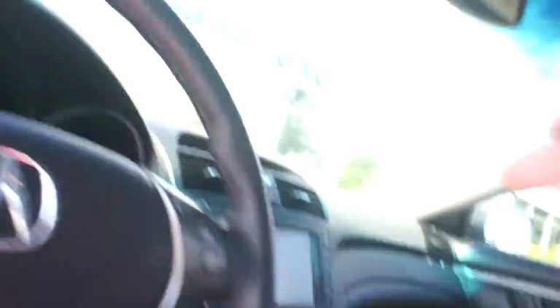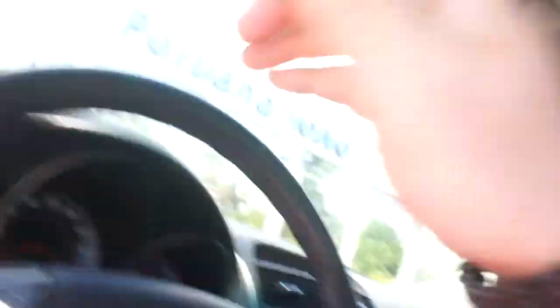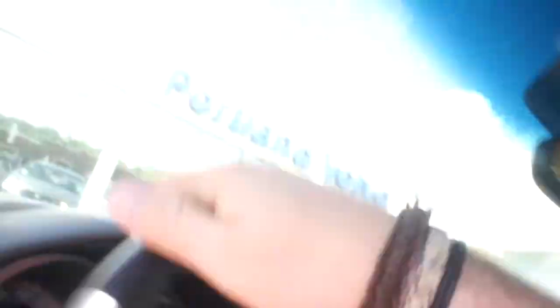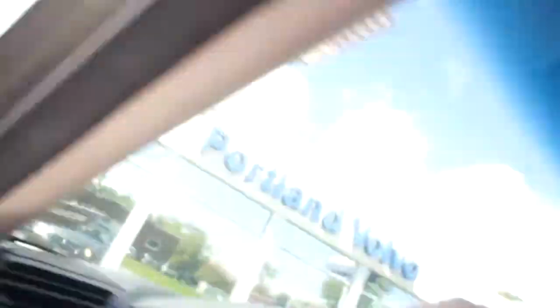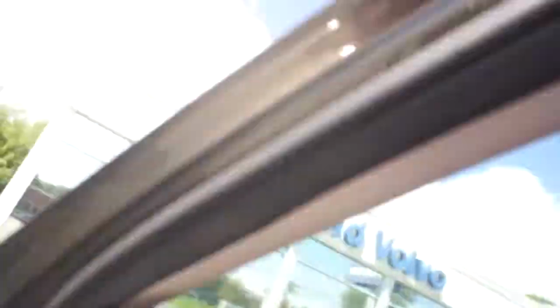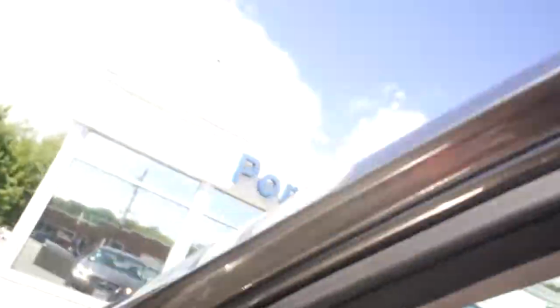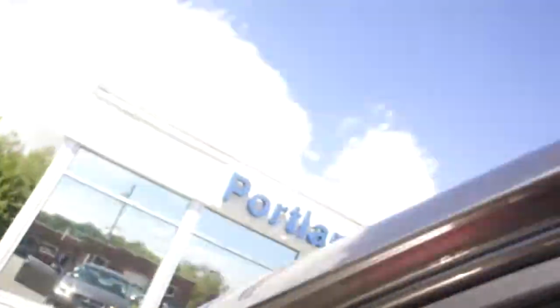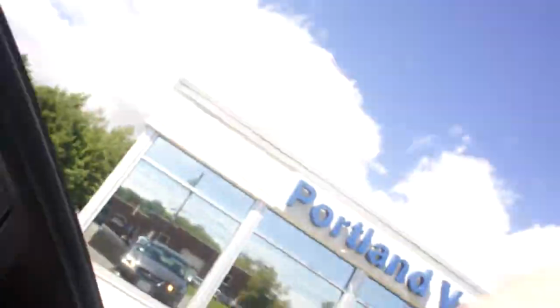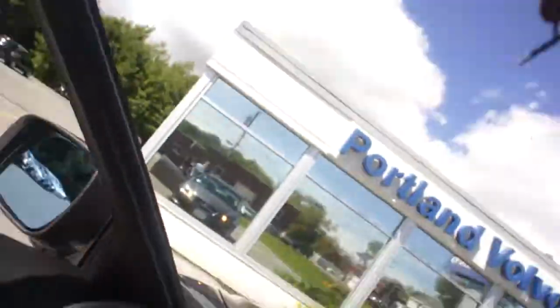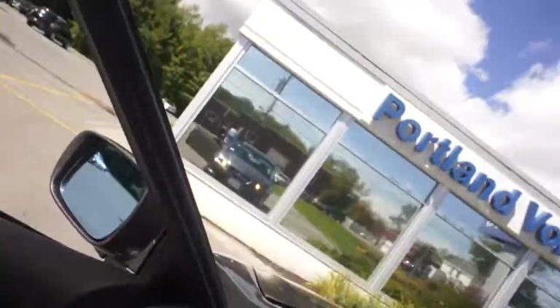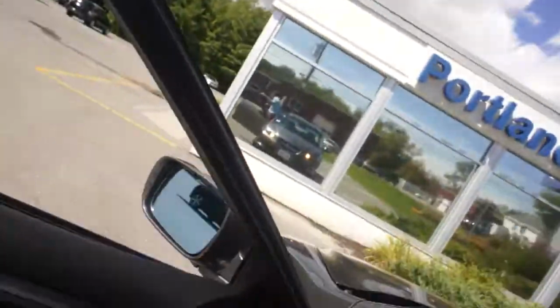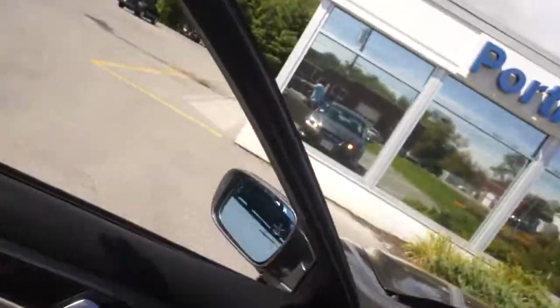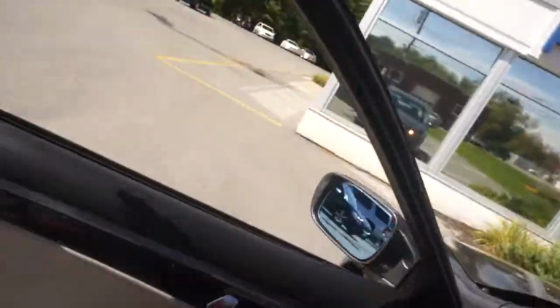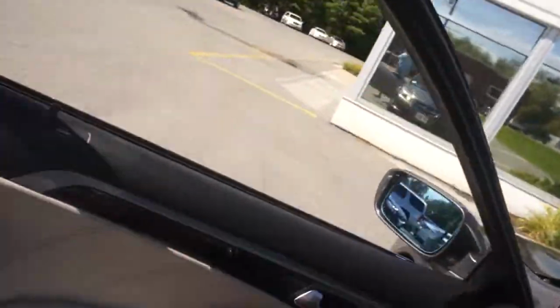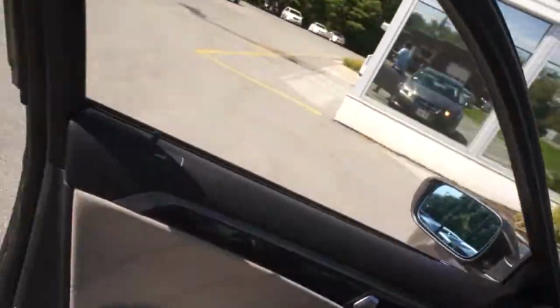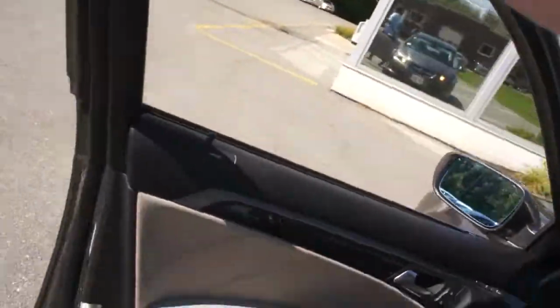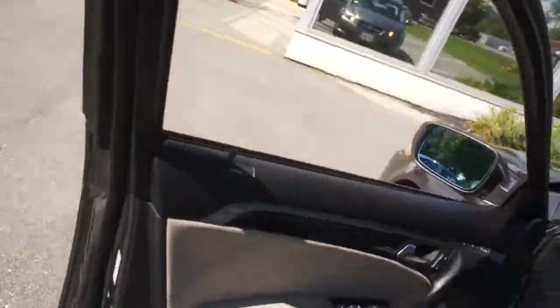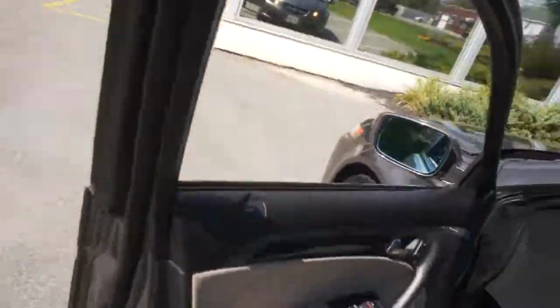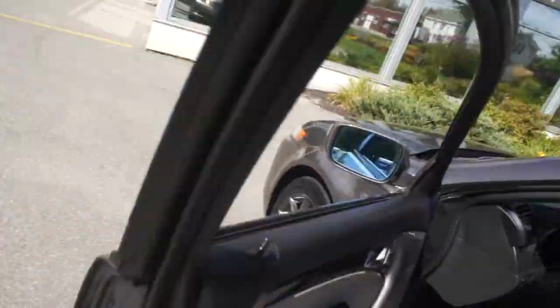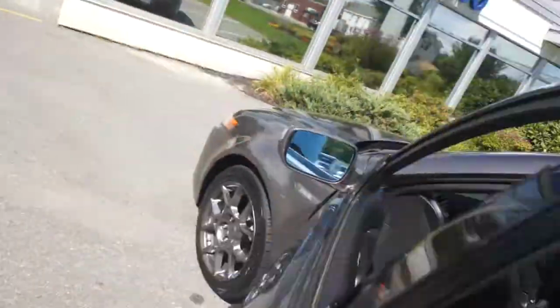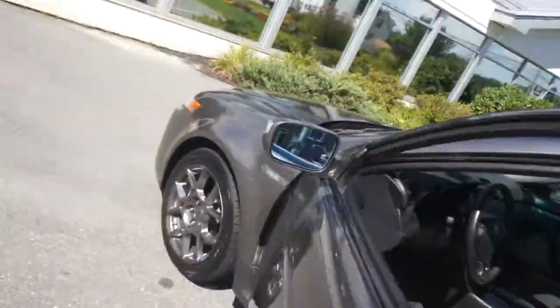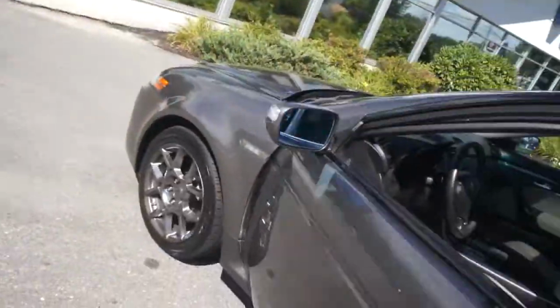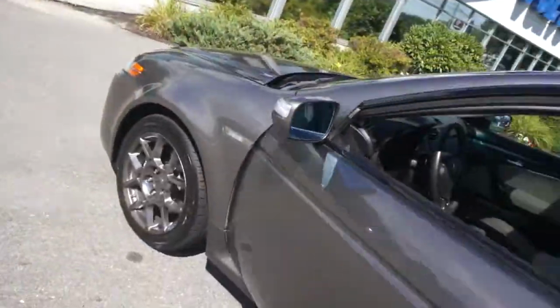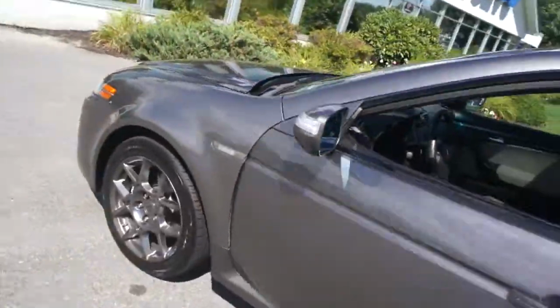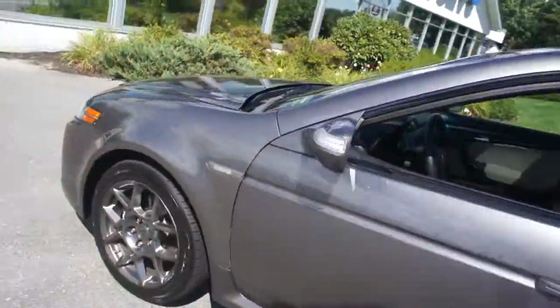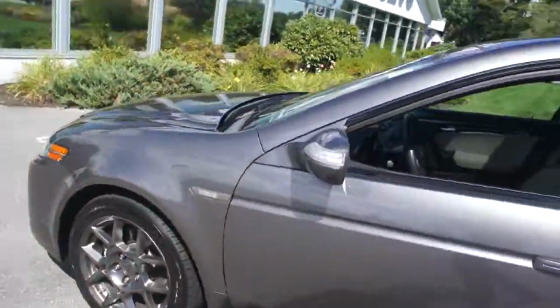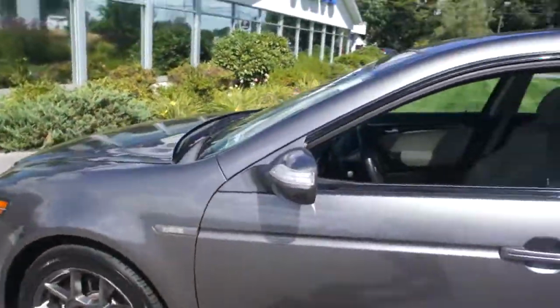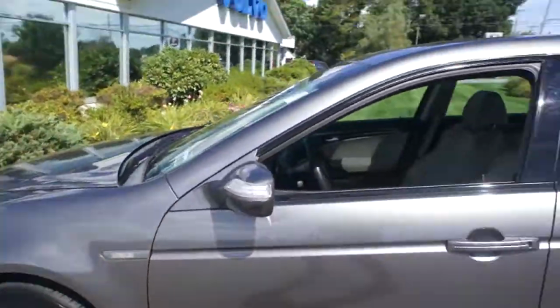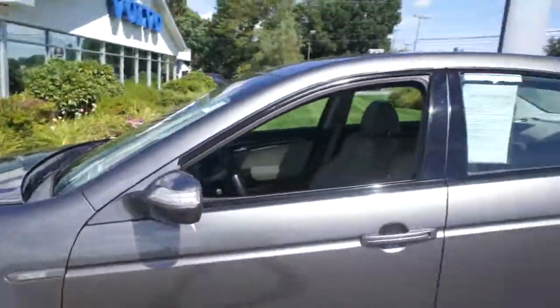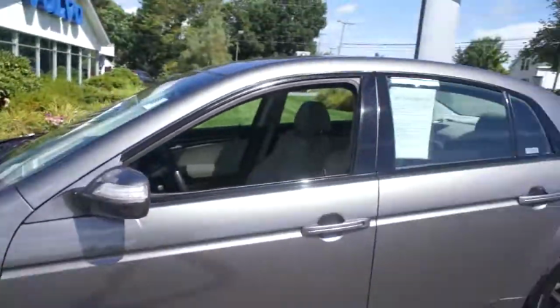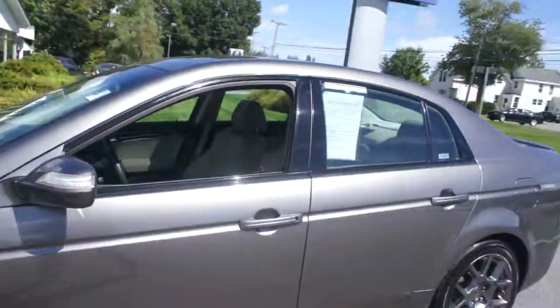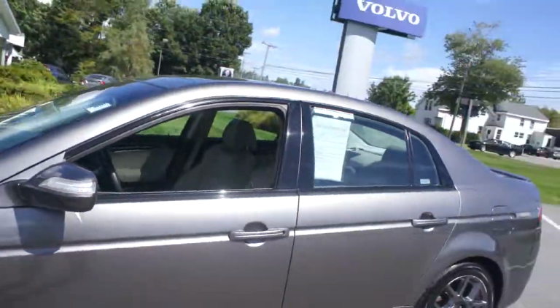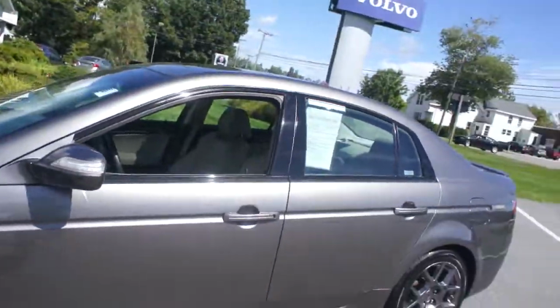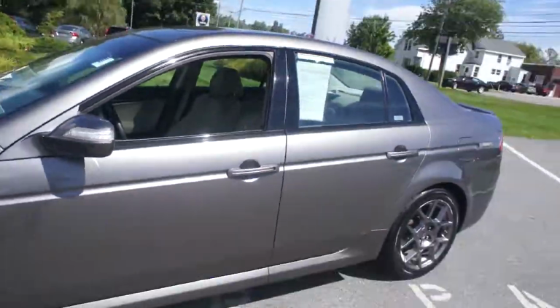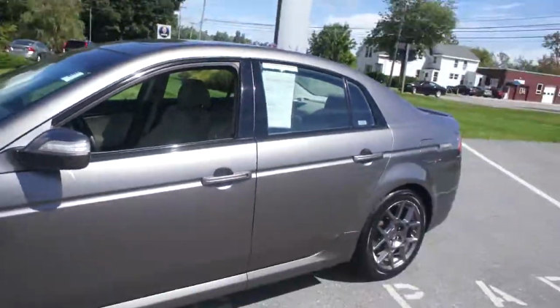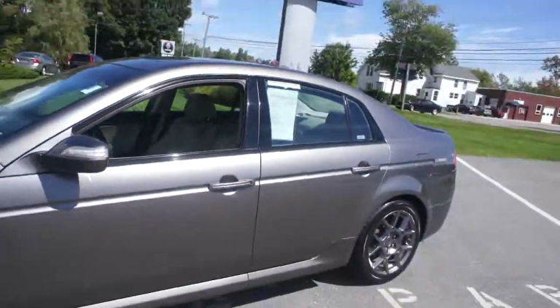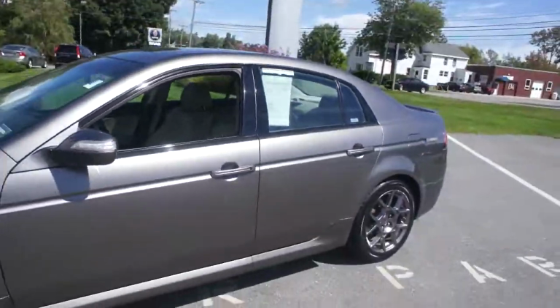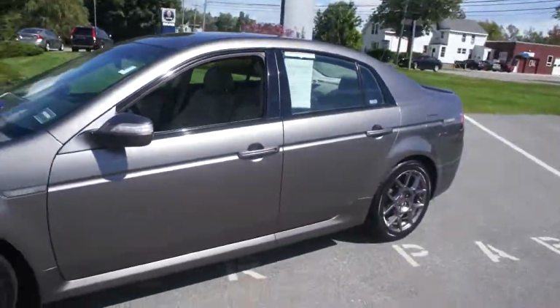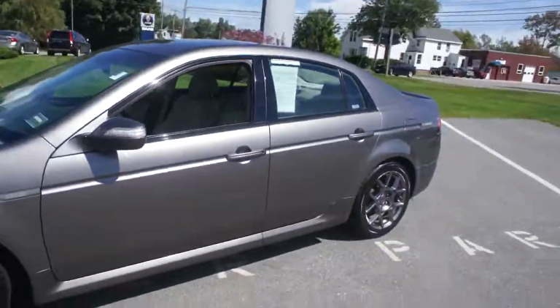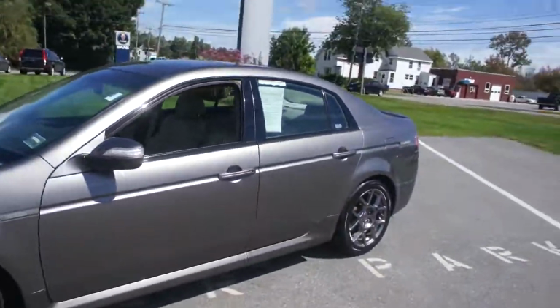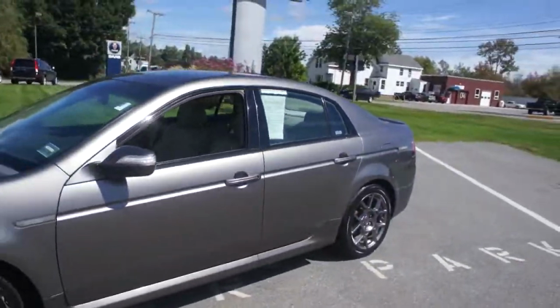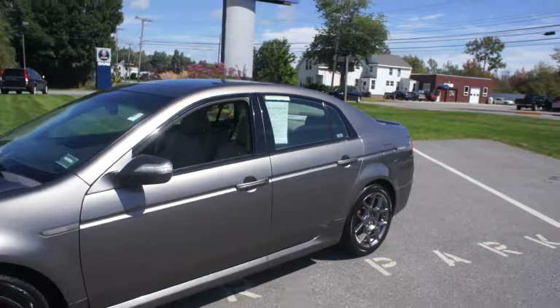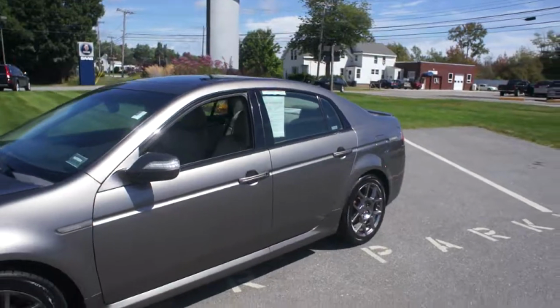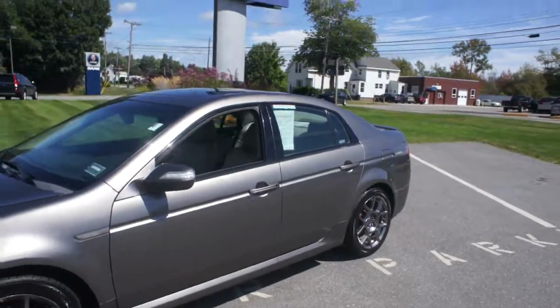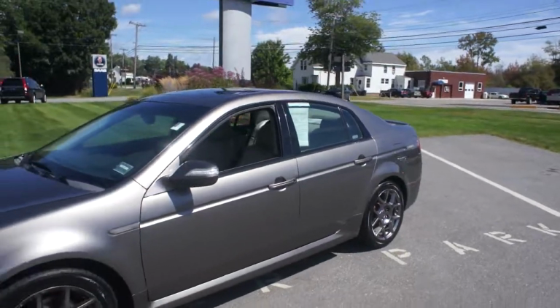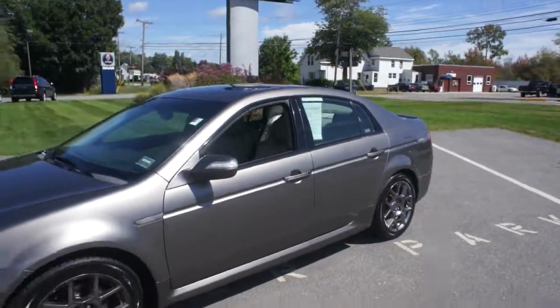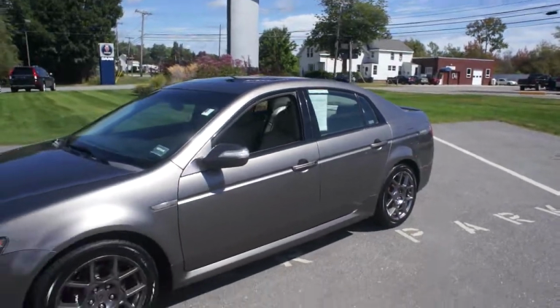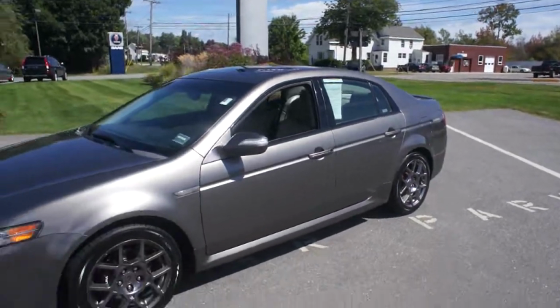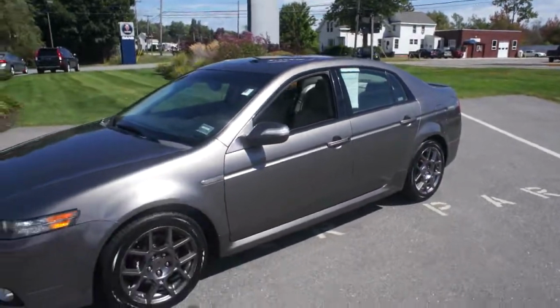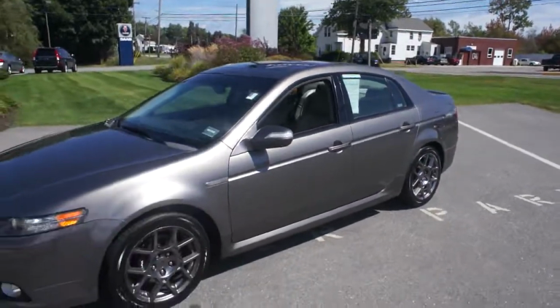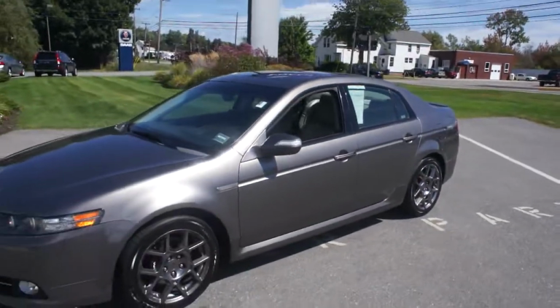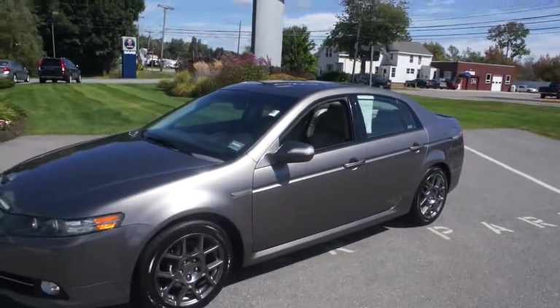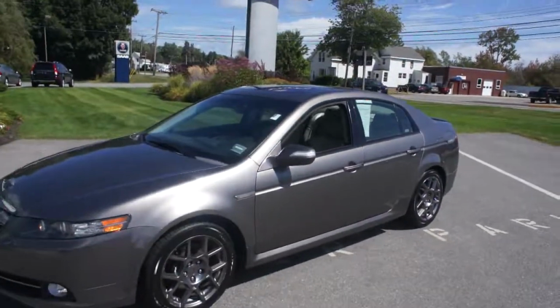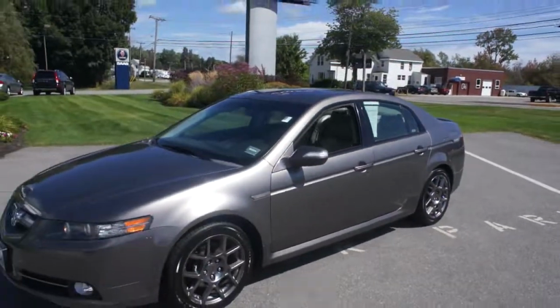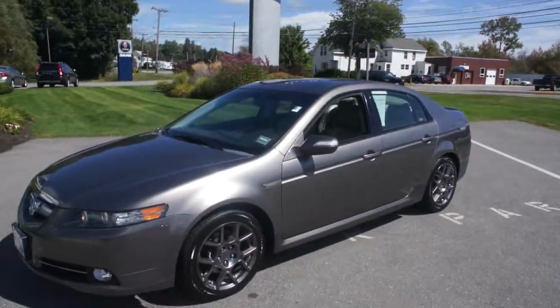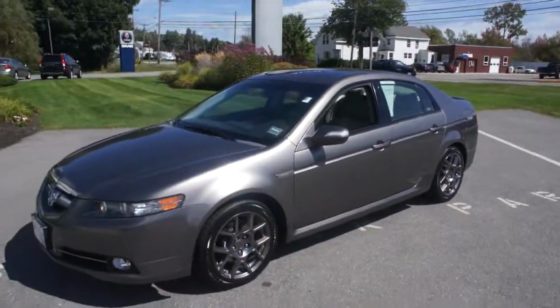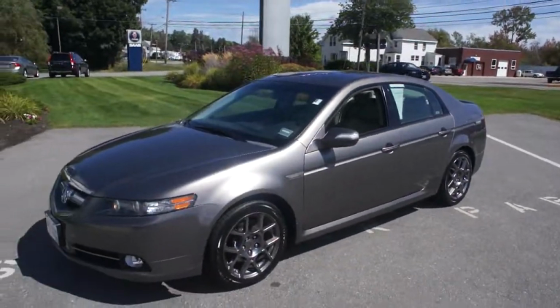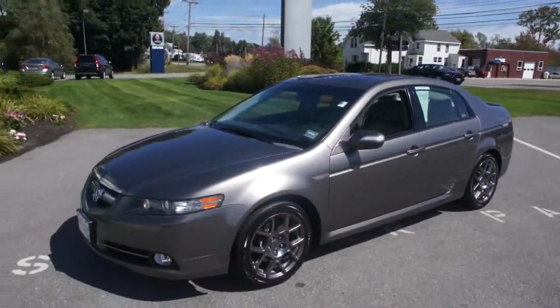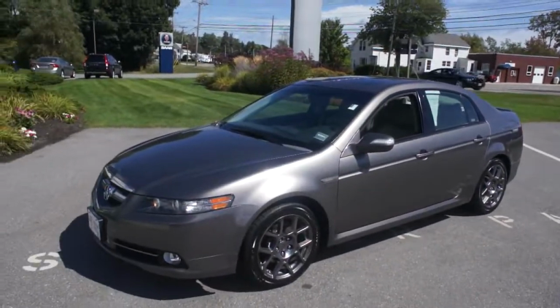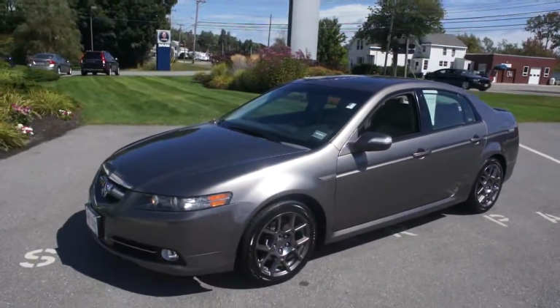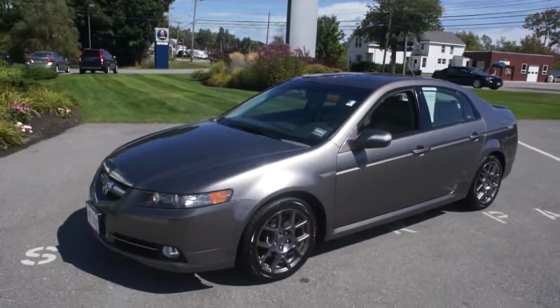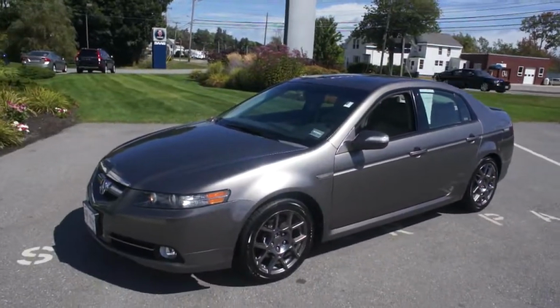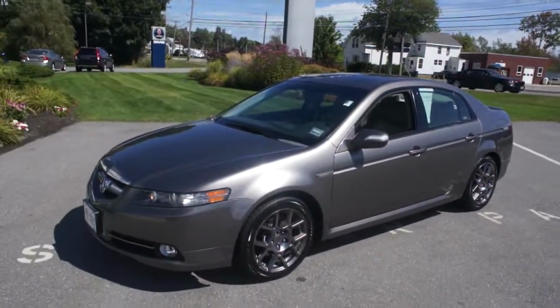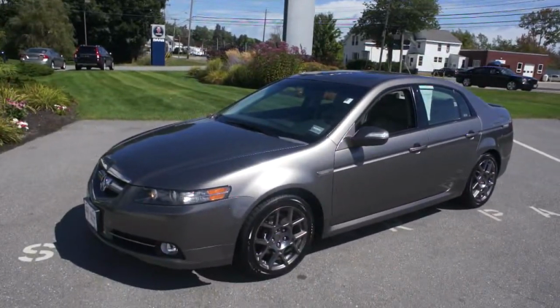So there you have it — the 2007 Acura TL Type S, here at Portland Volvo.